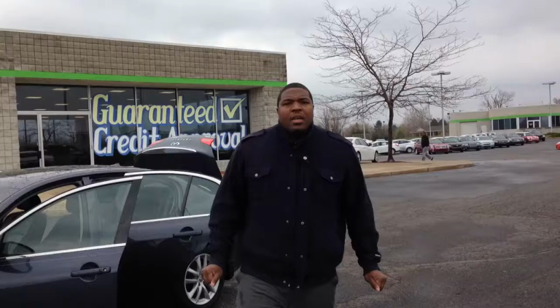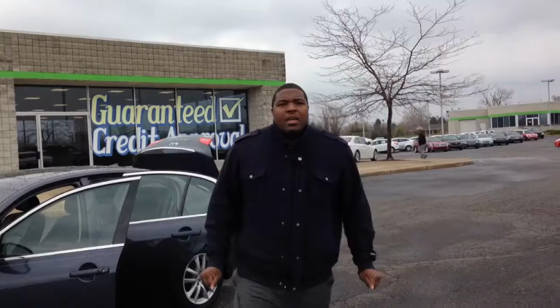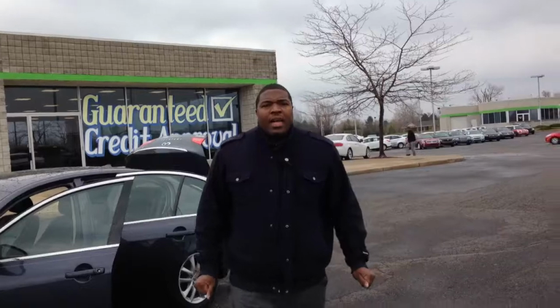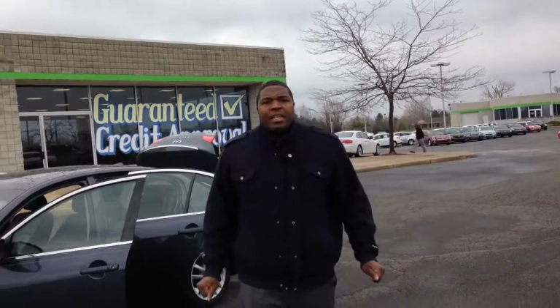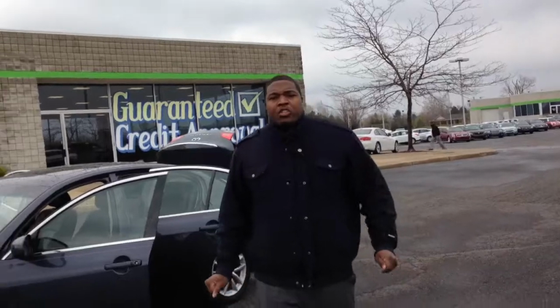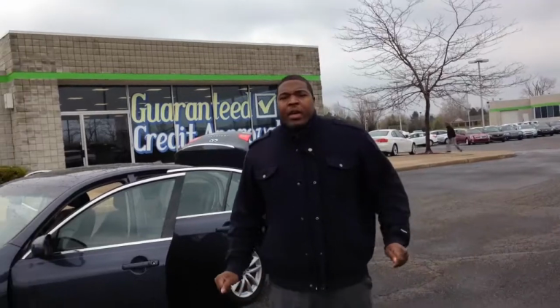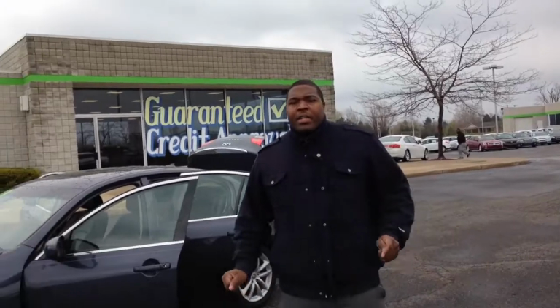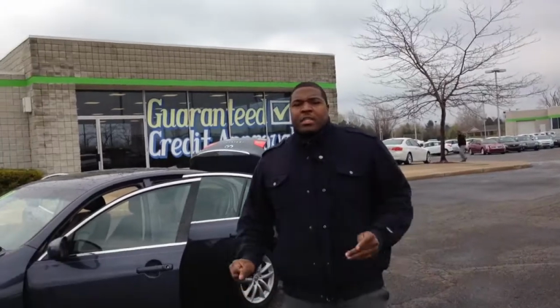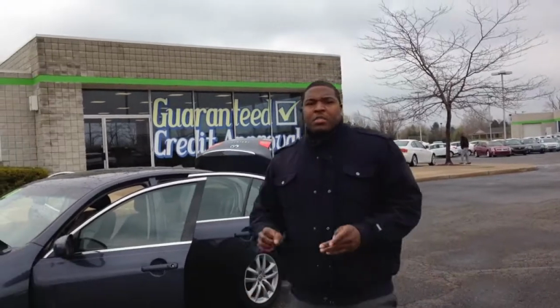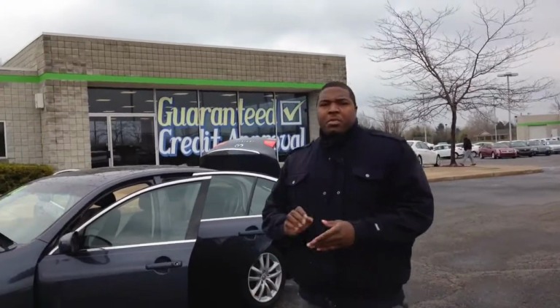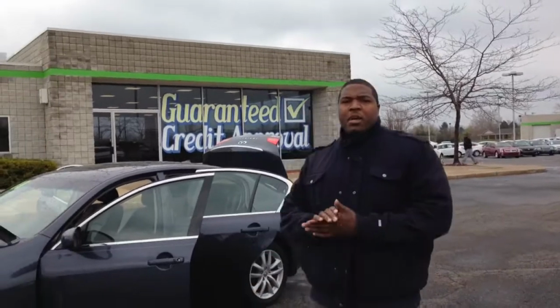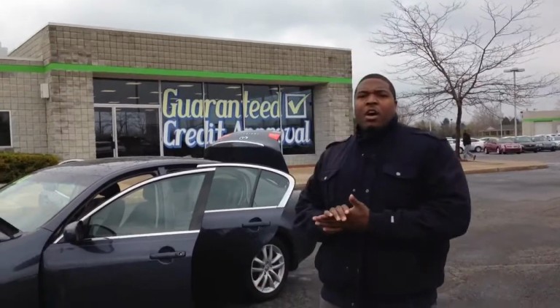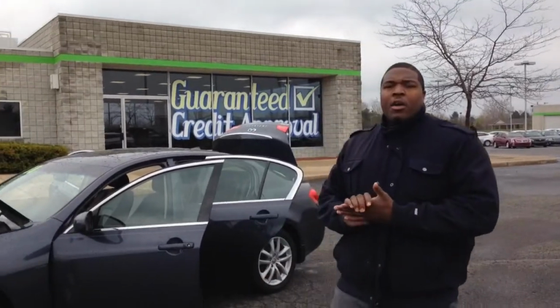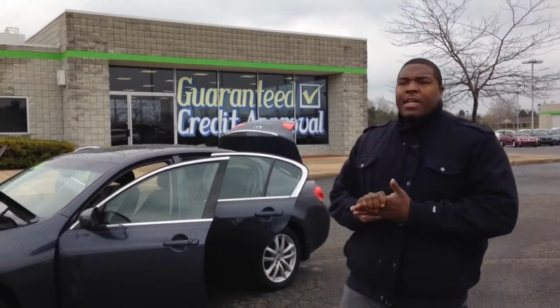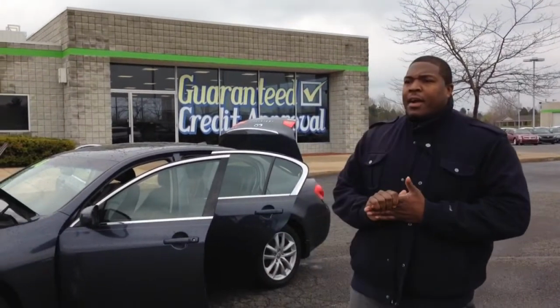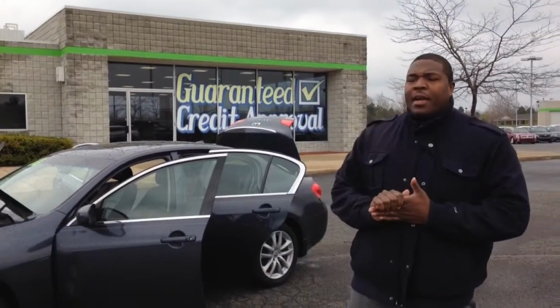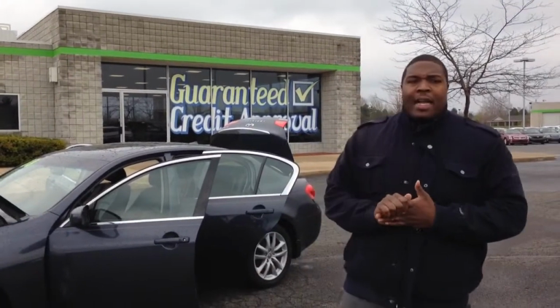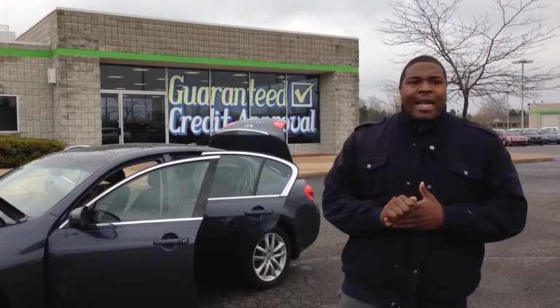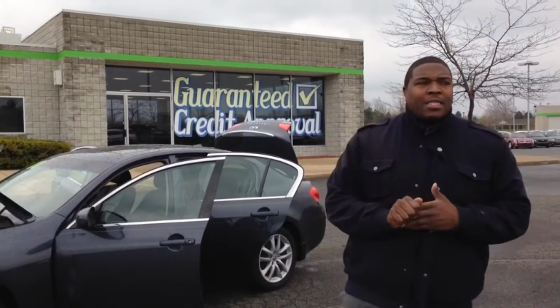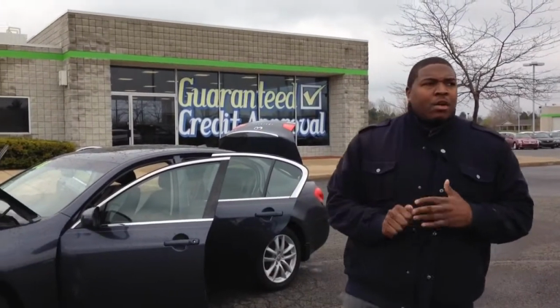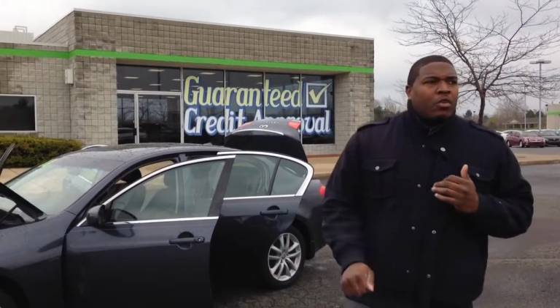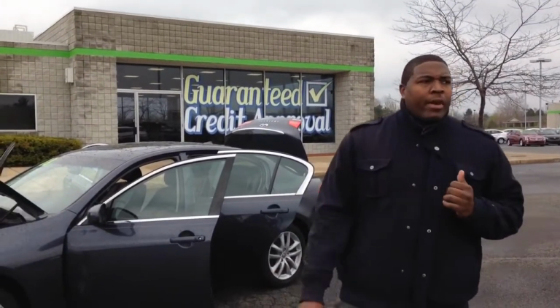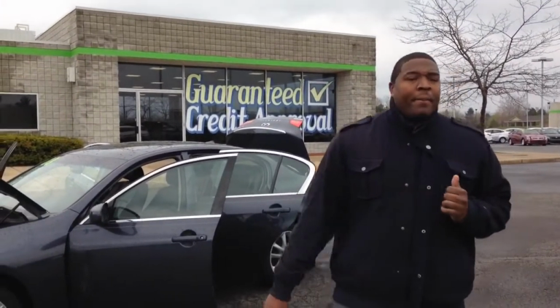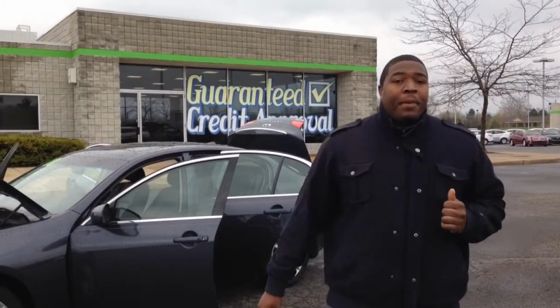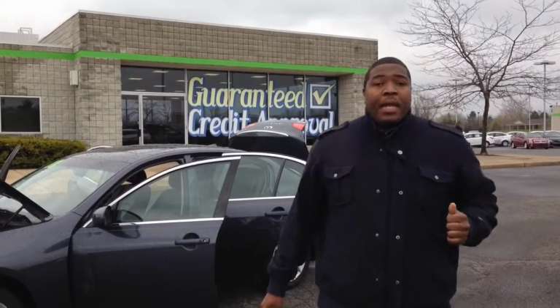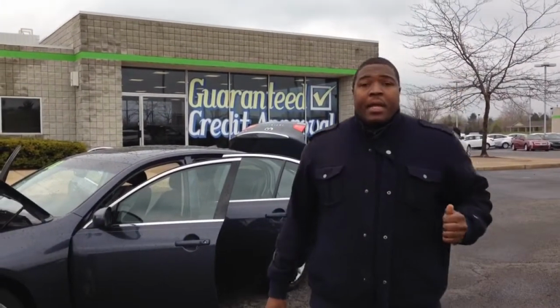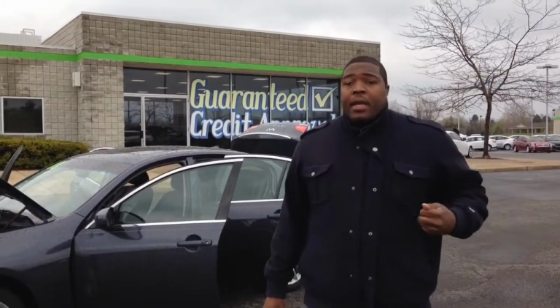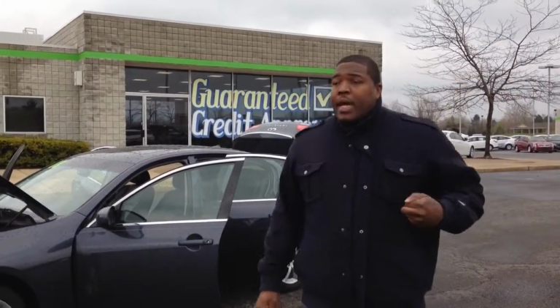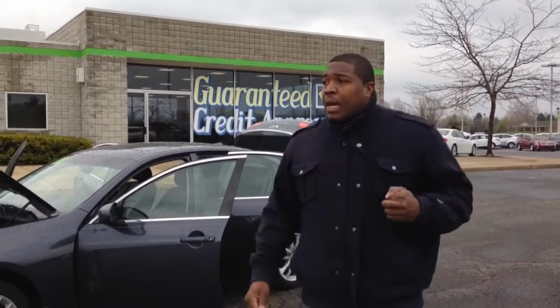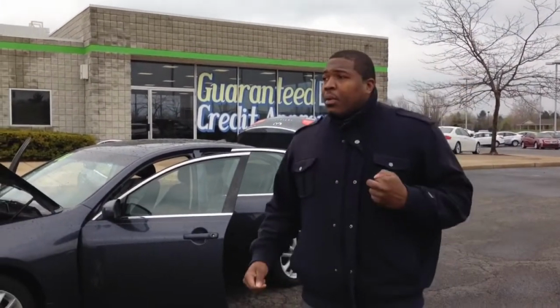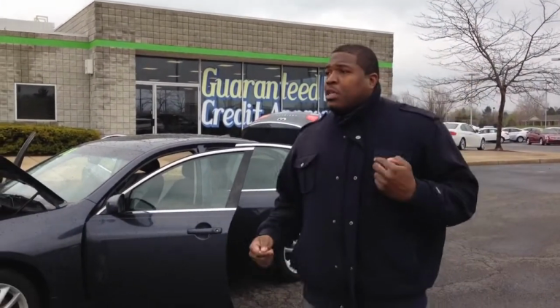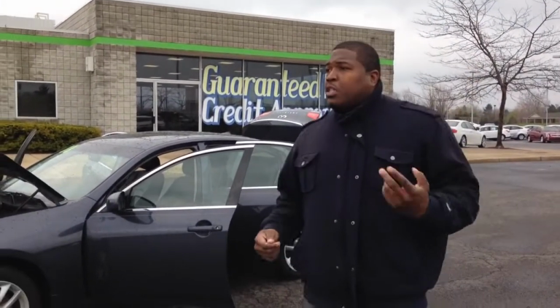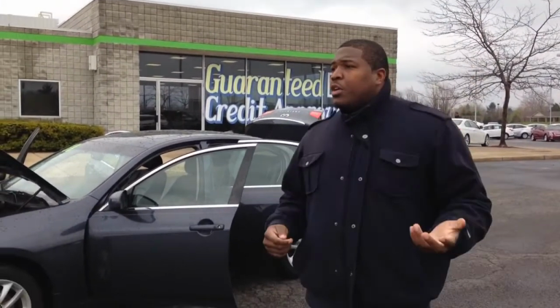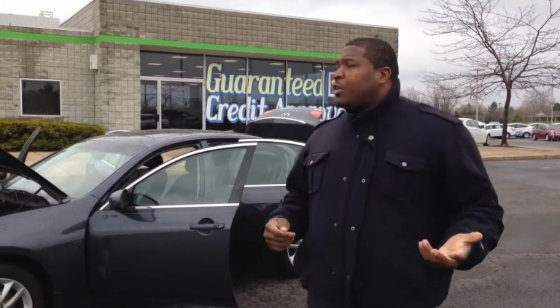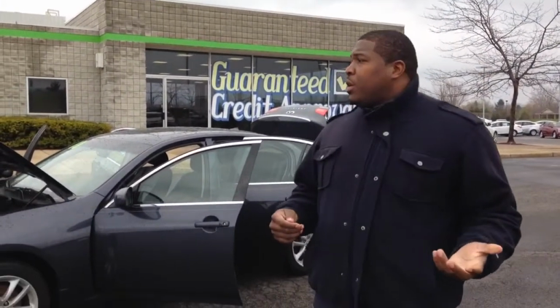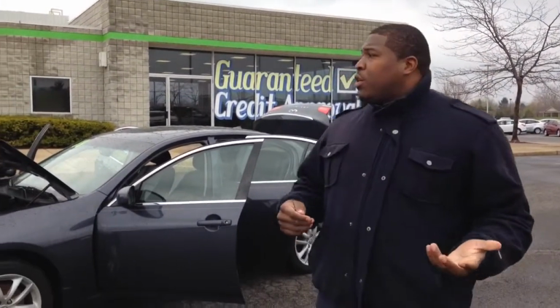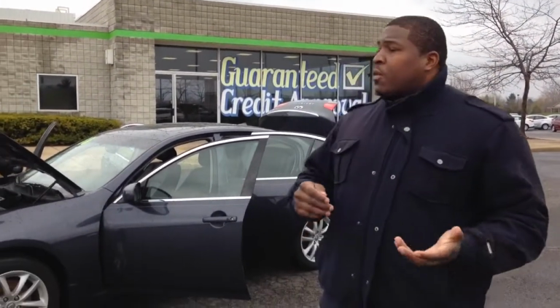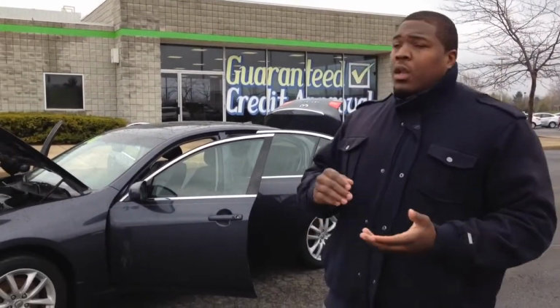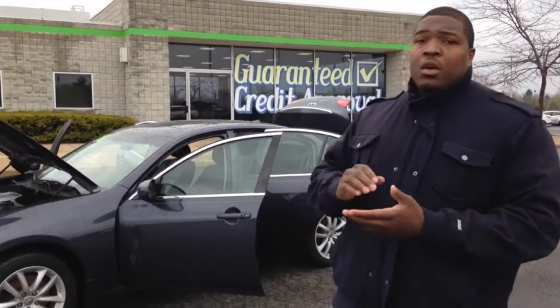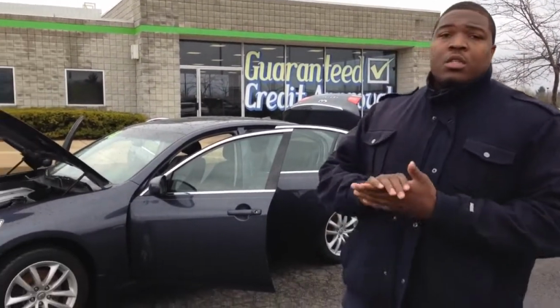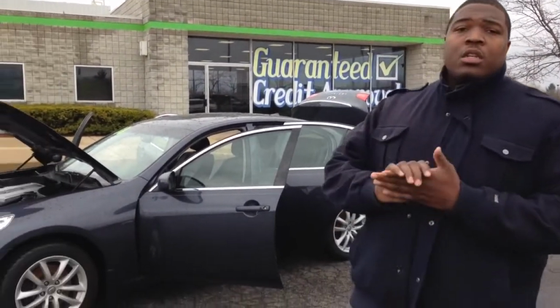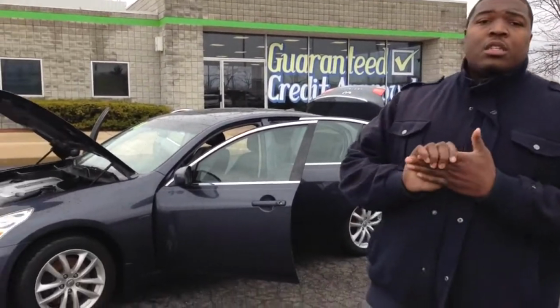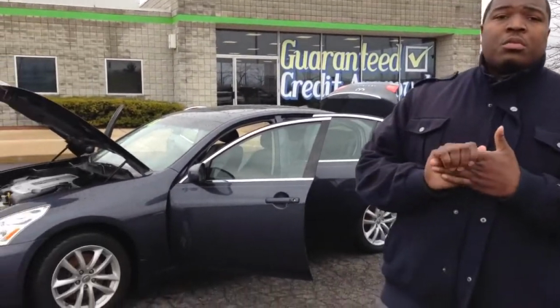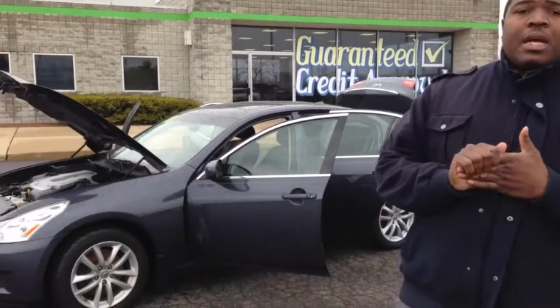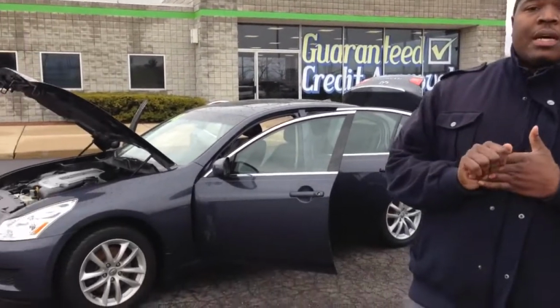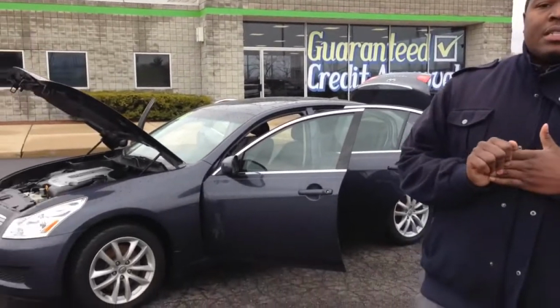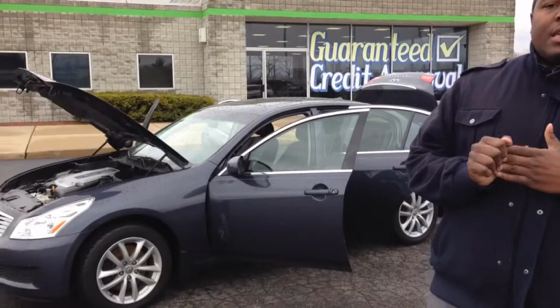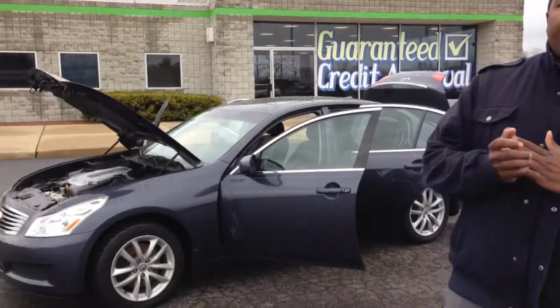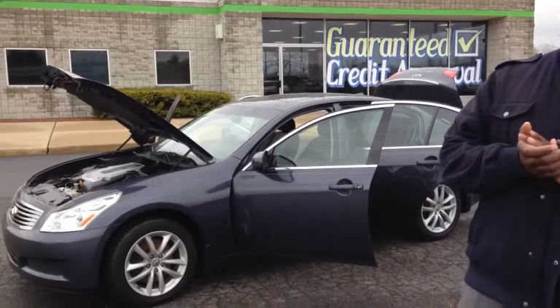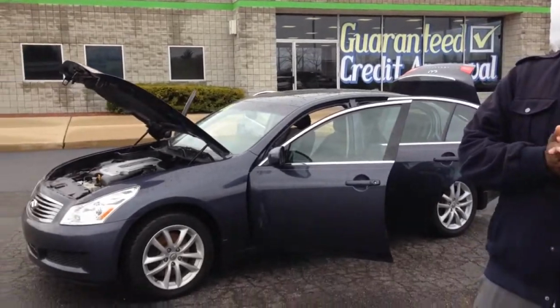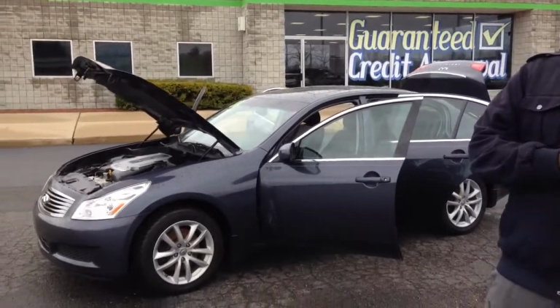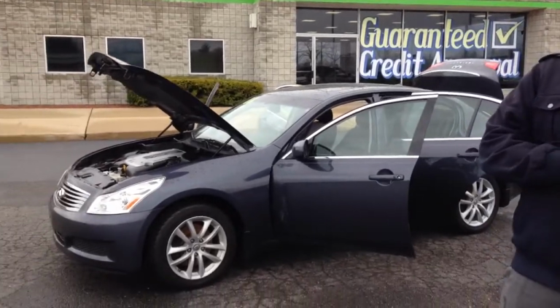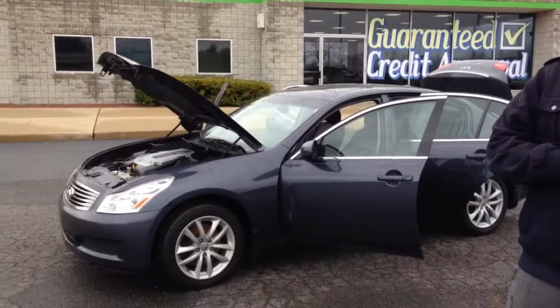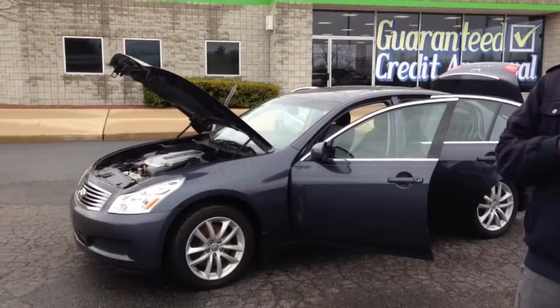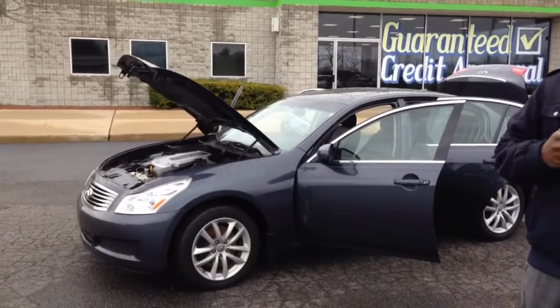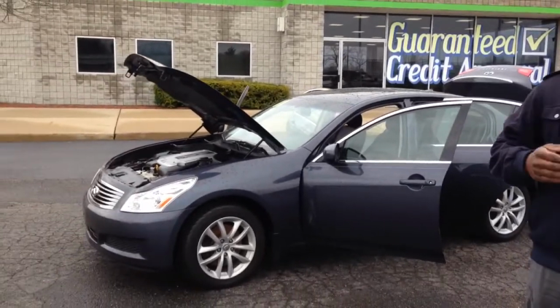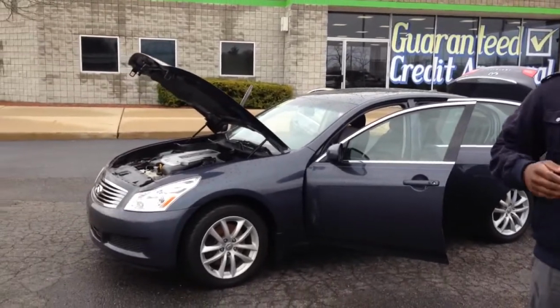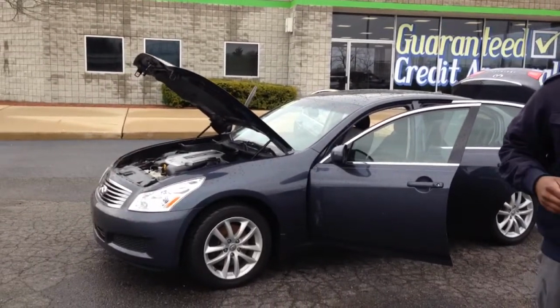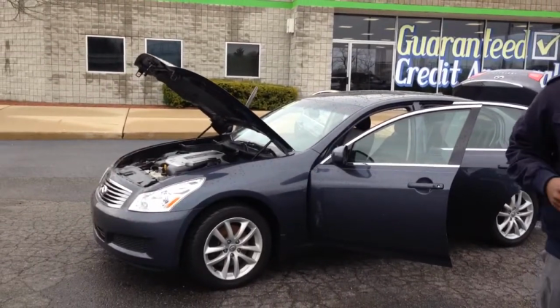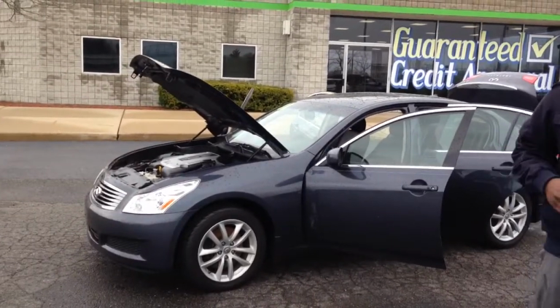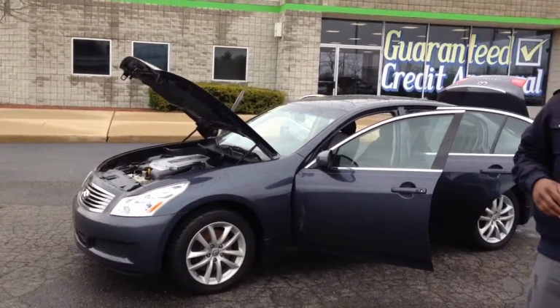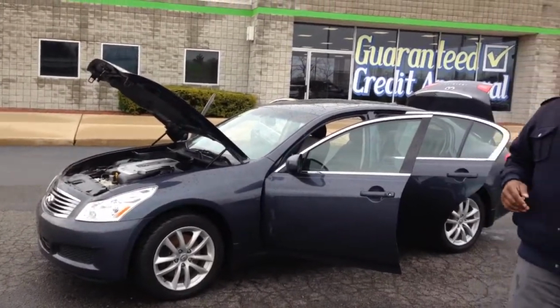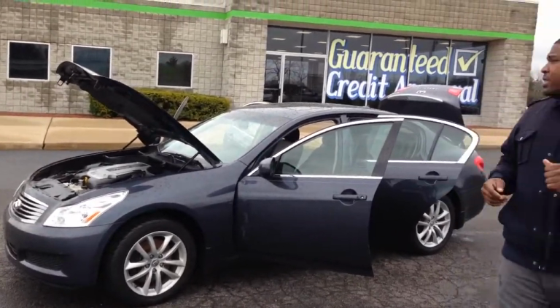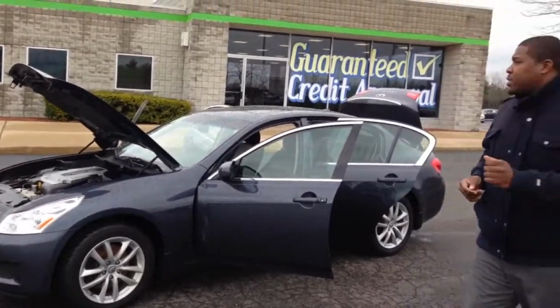Hey, Drake, this is Jarrell down here at Lasco Grand Blanc, and I want to show you a little closer look at the 2008 Infiniti G35X.